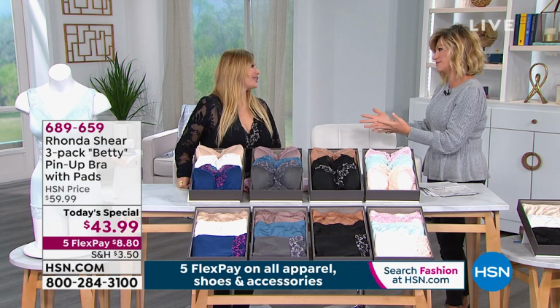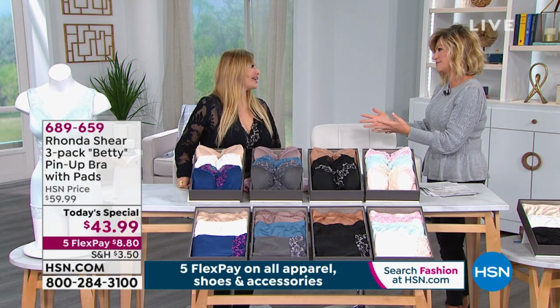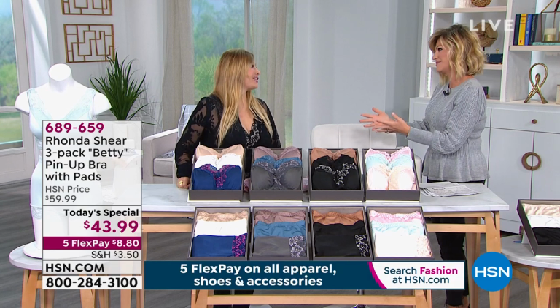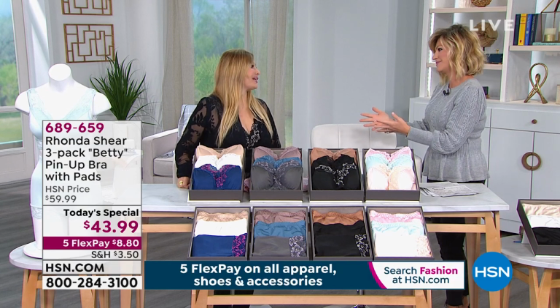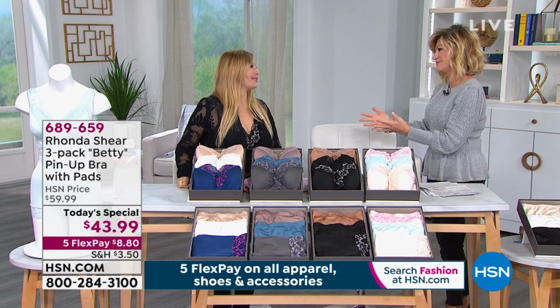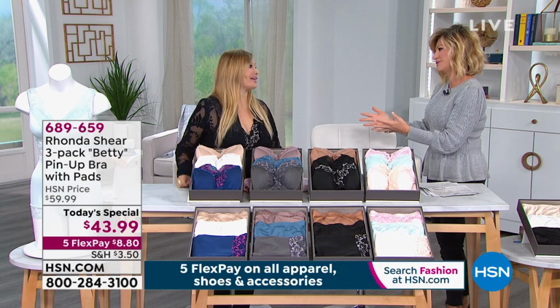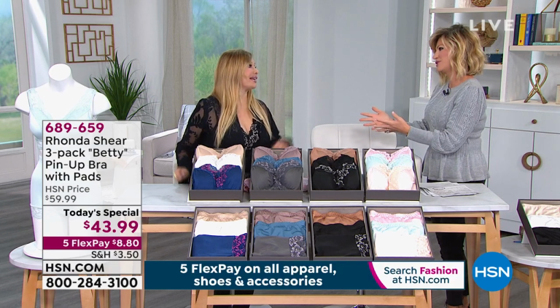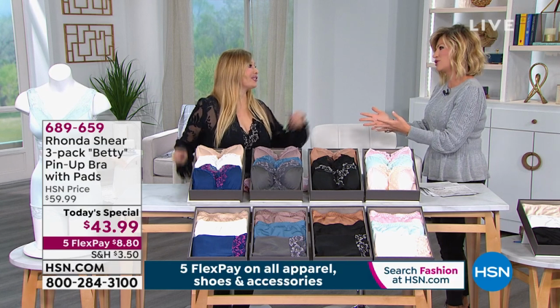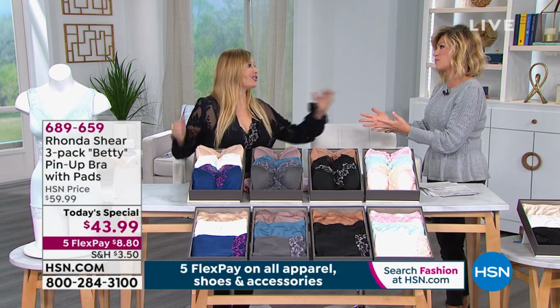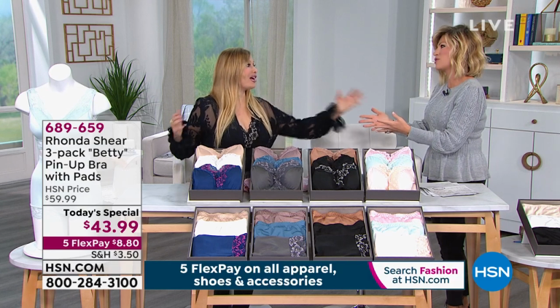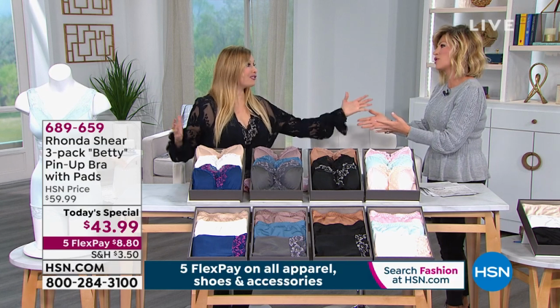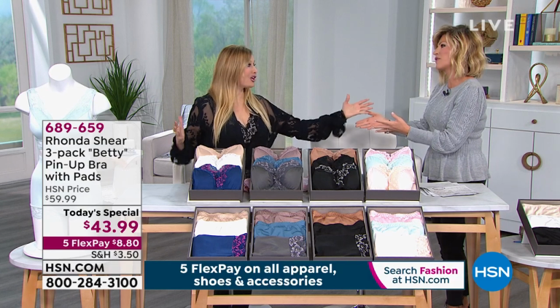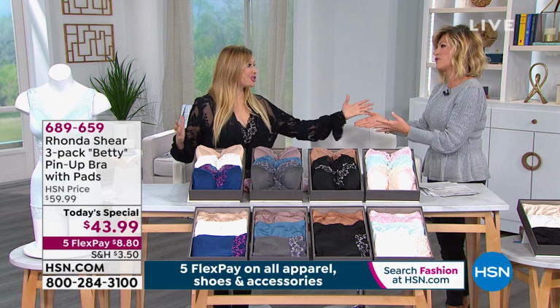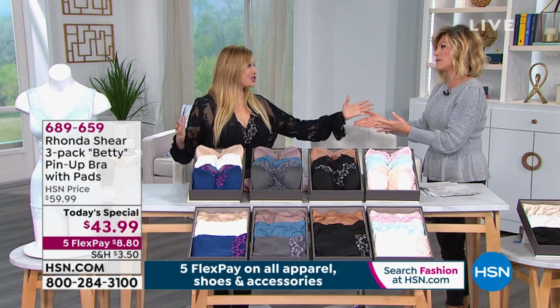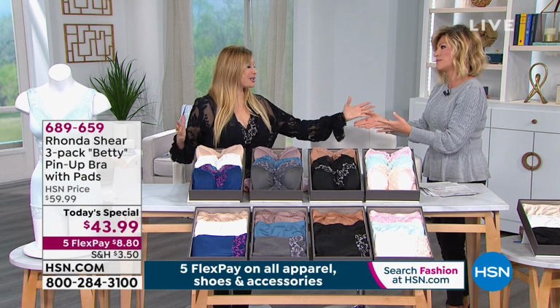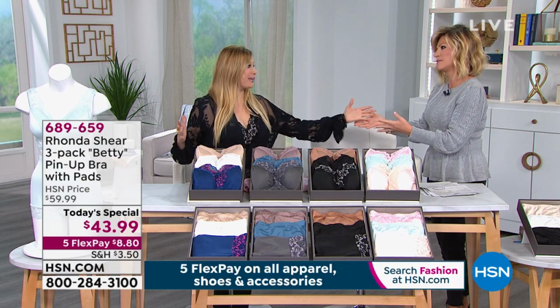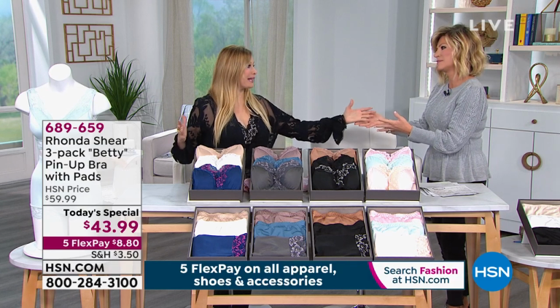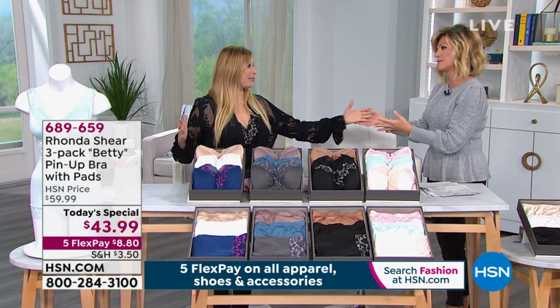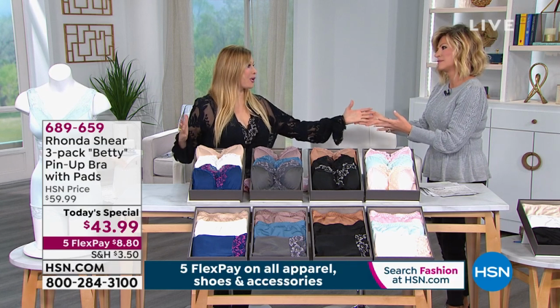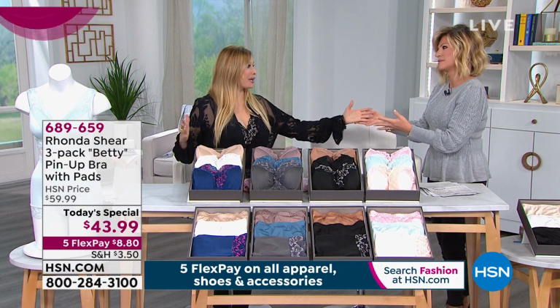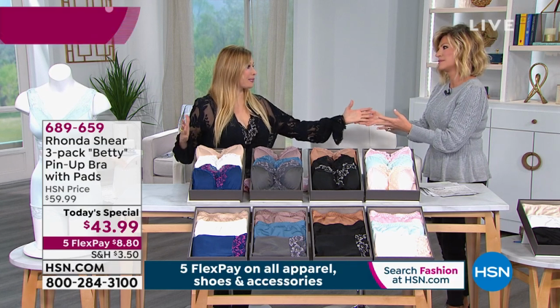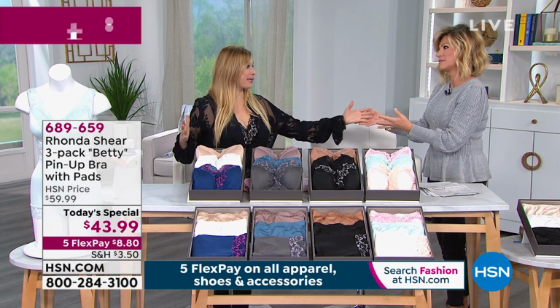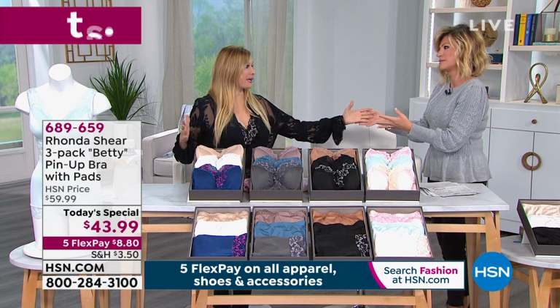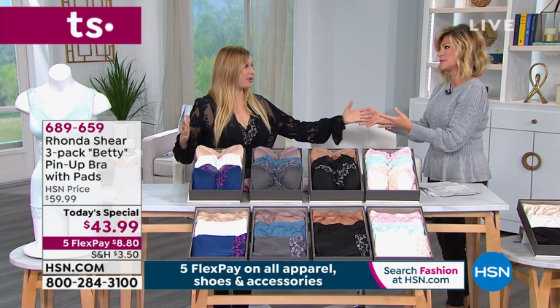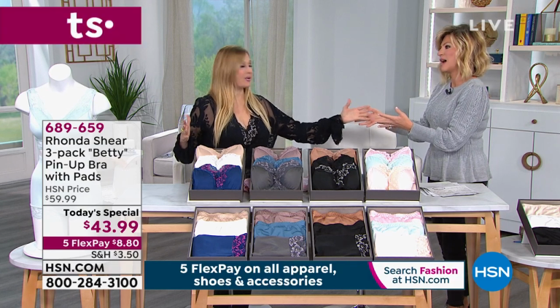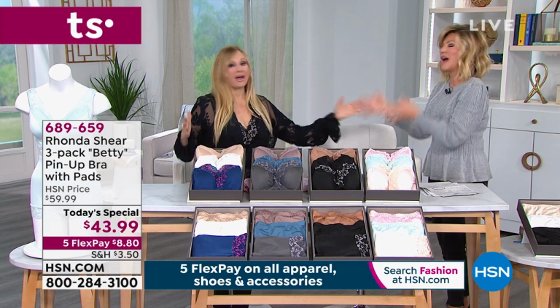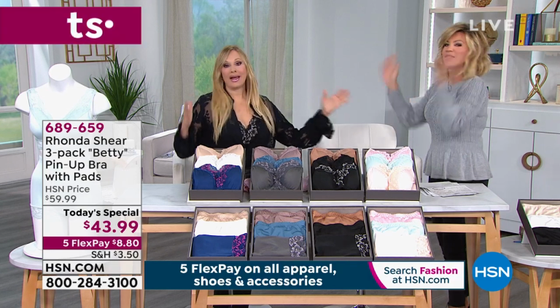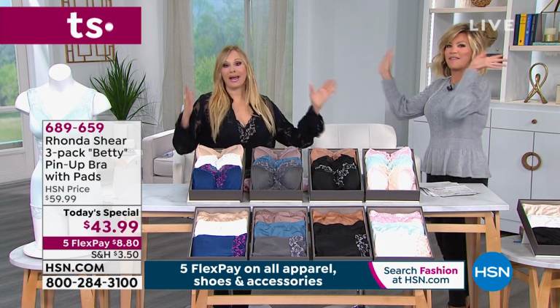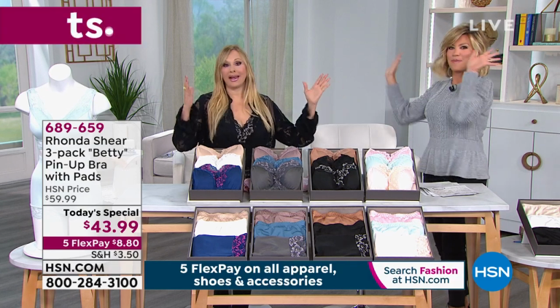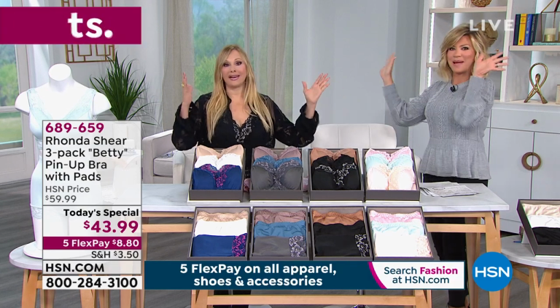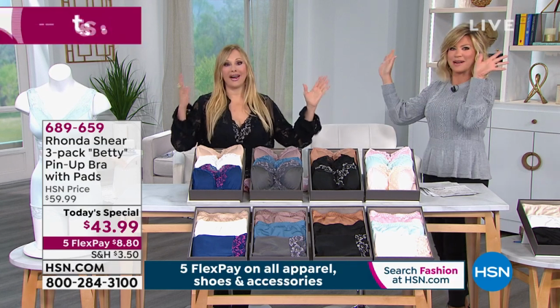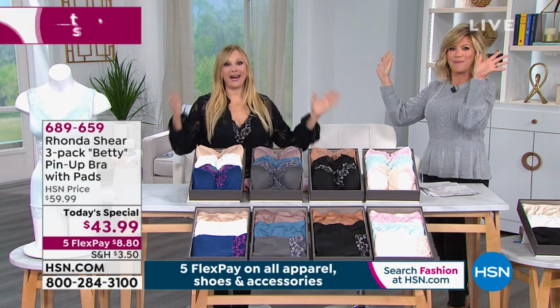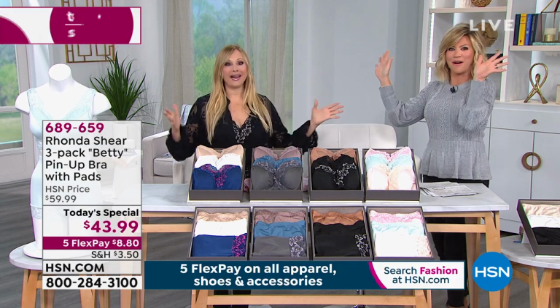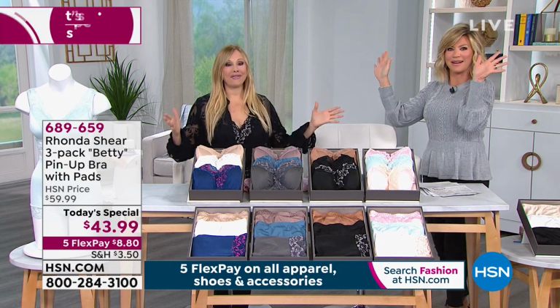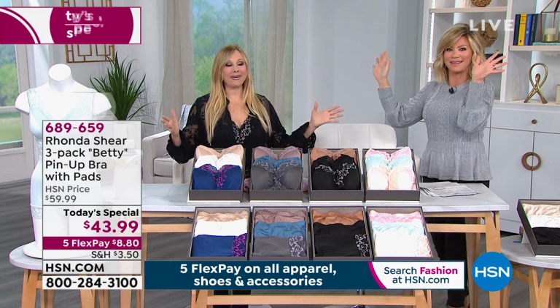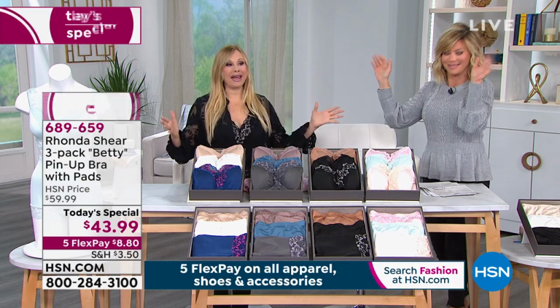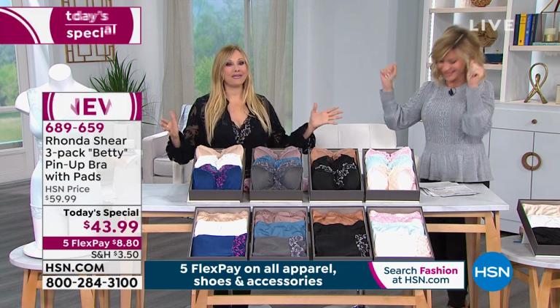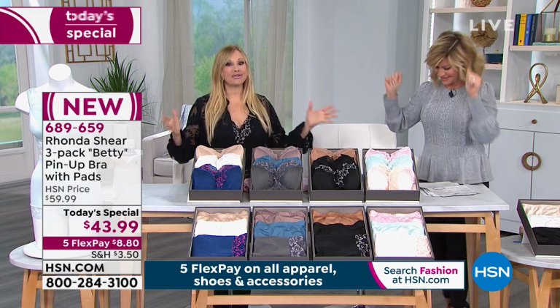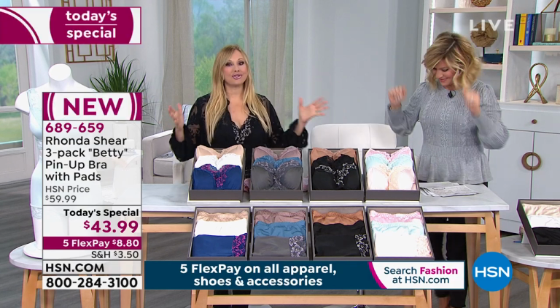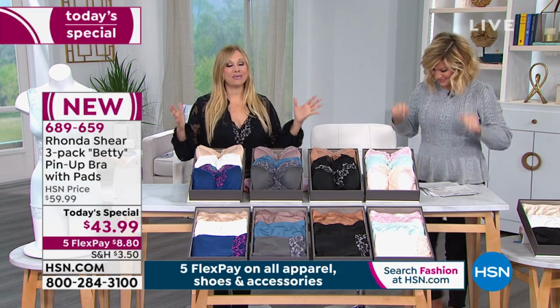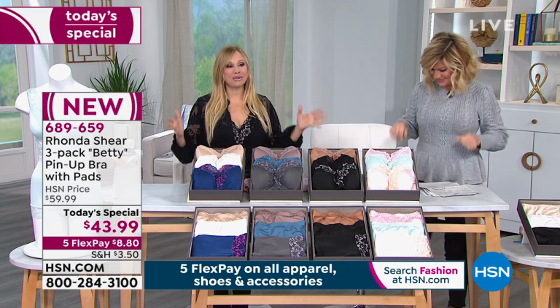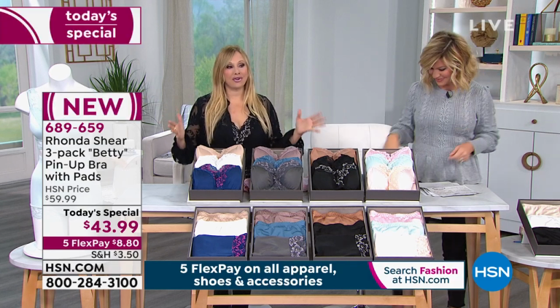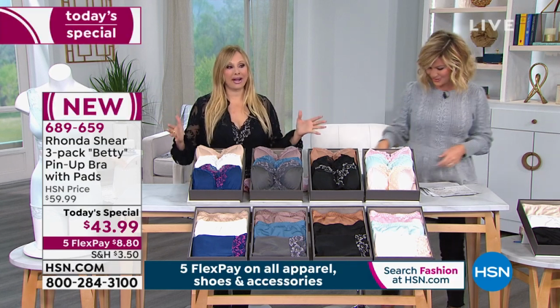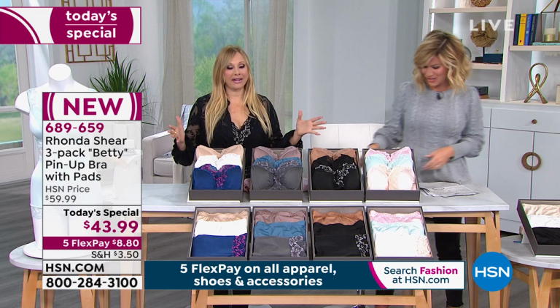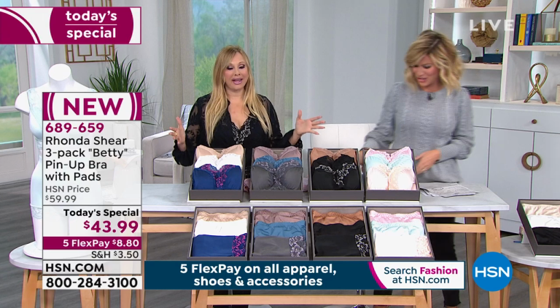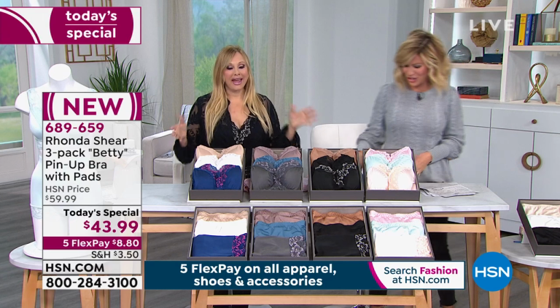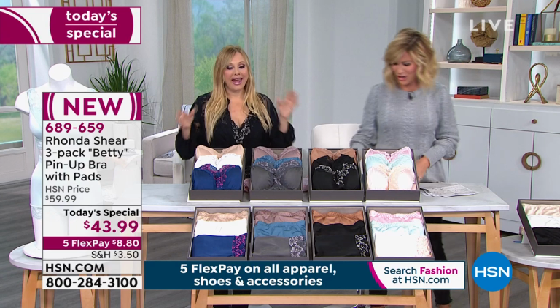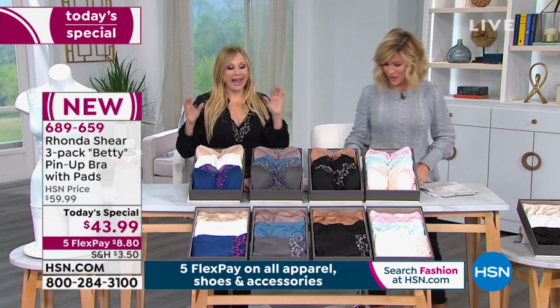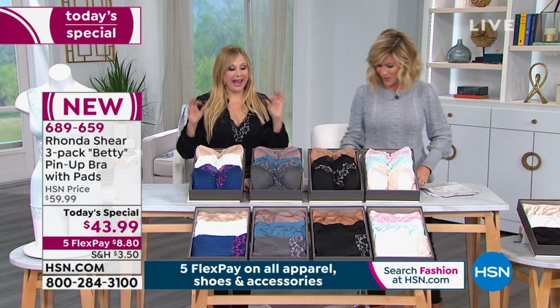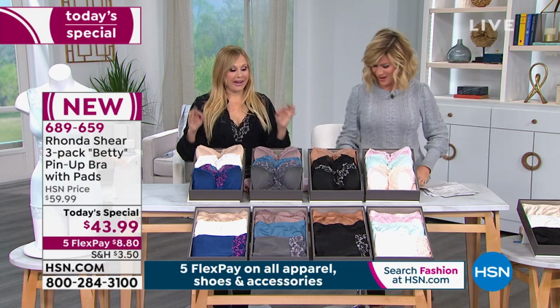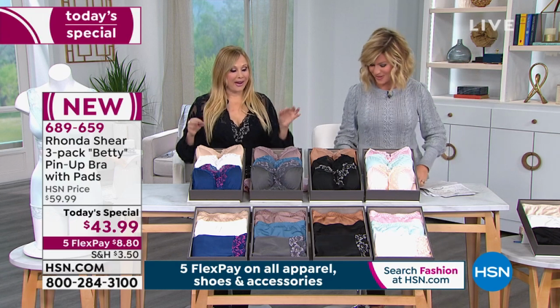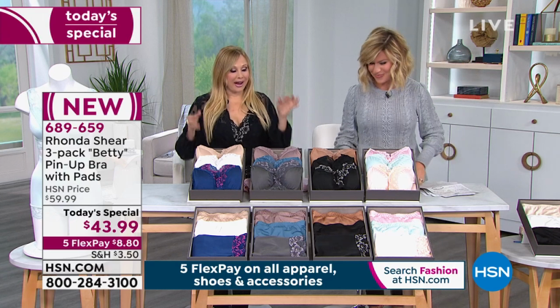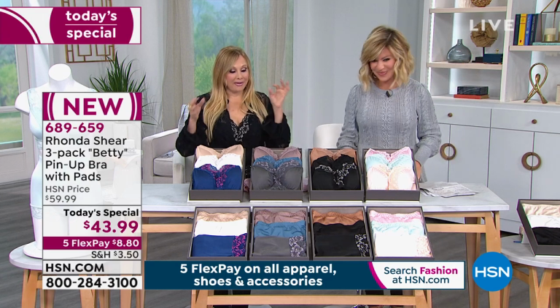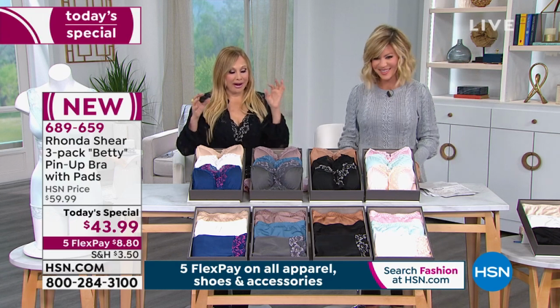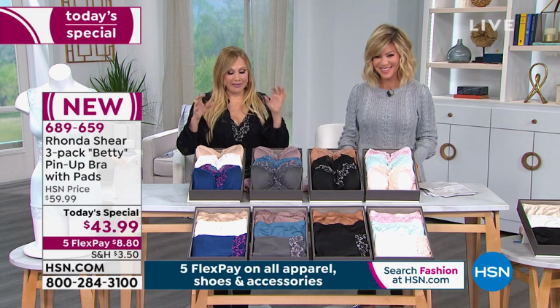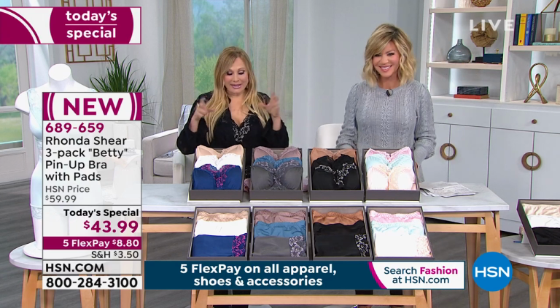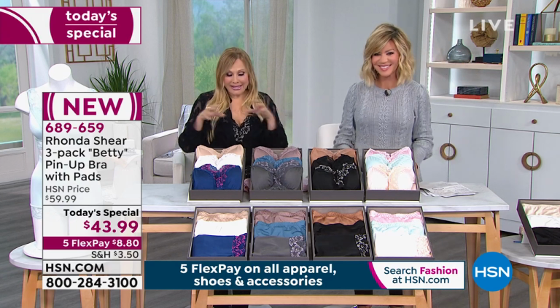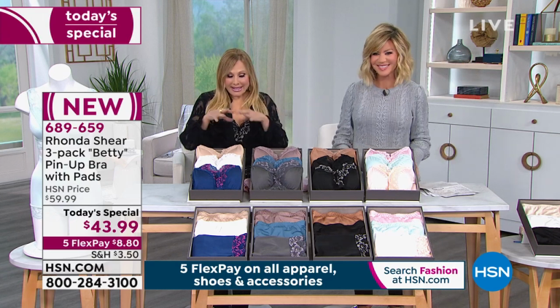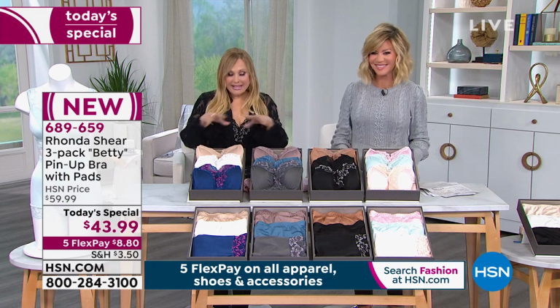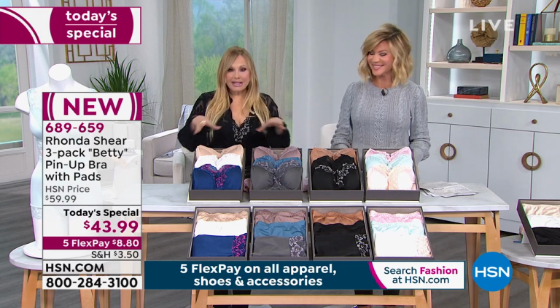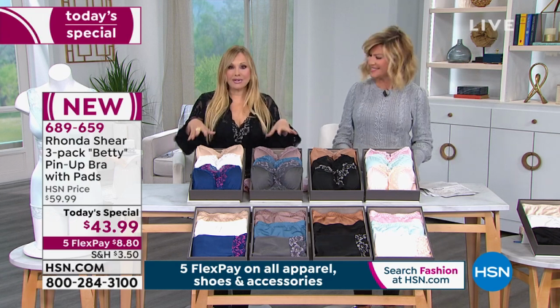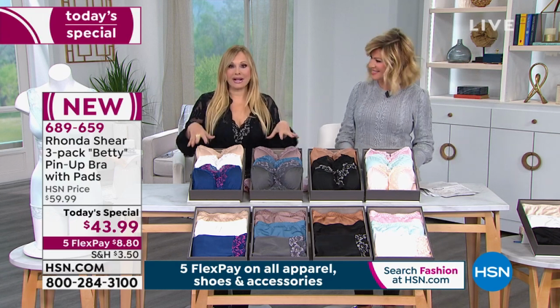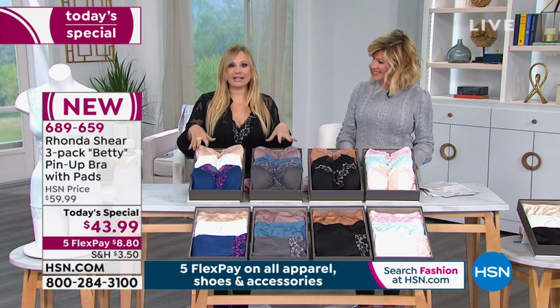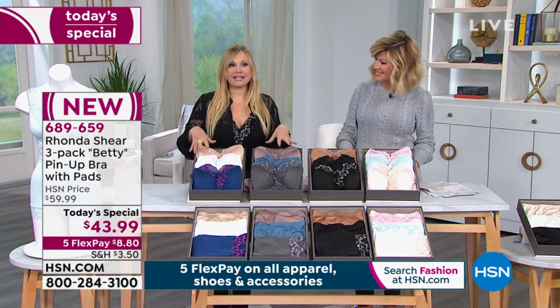Thank you, Amy. I love launching the panty party with you. I love the panty party. We have so much fun. And I've been teasing you guys.